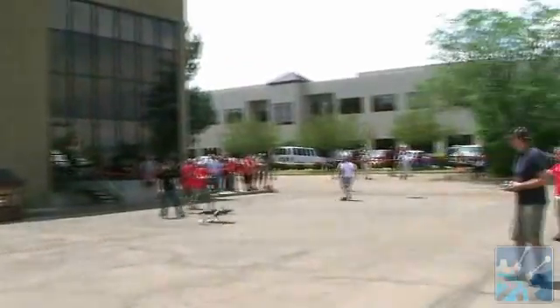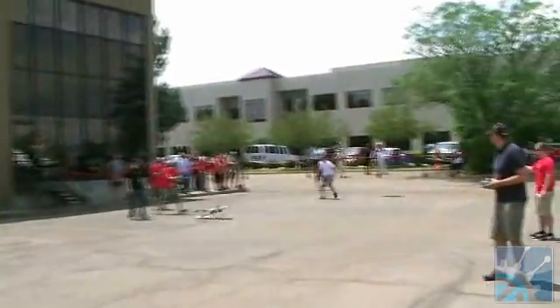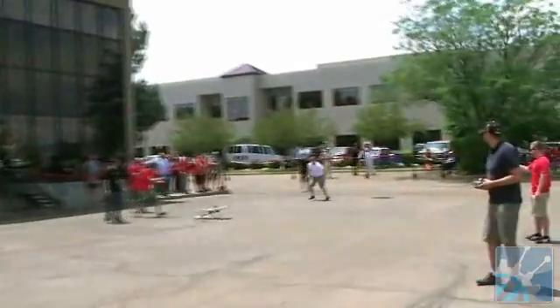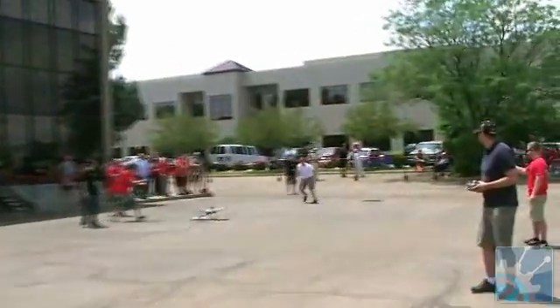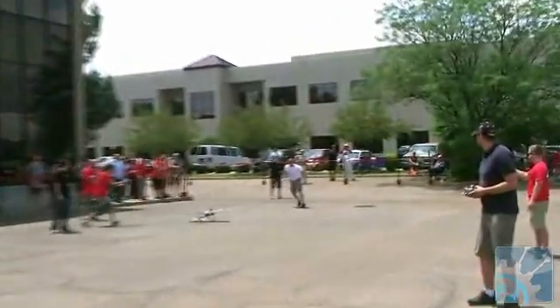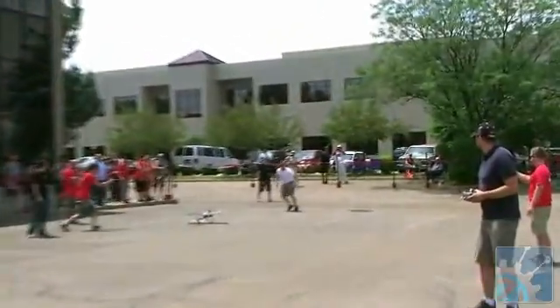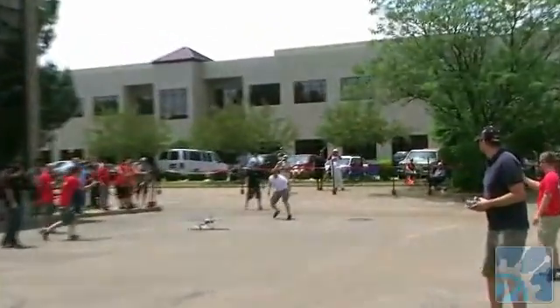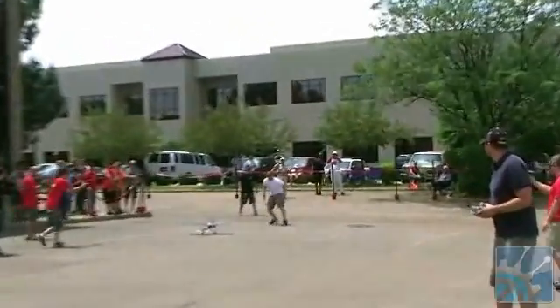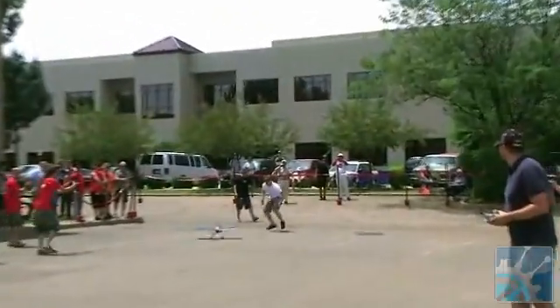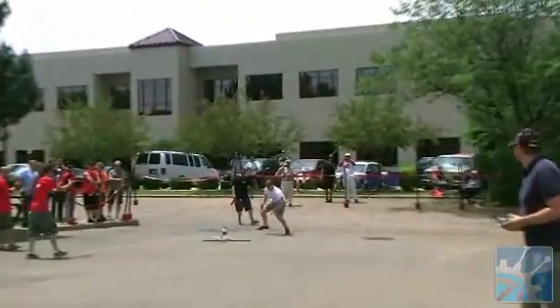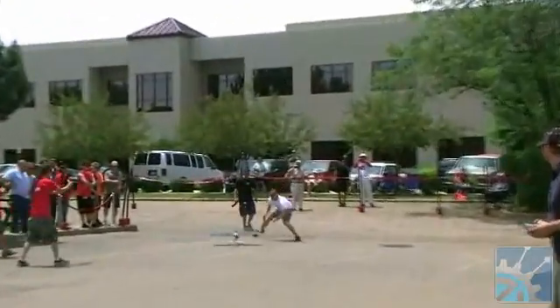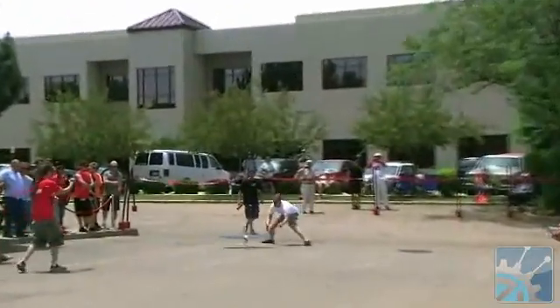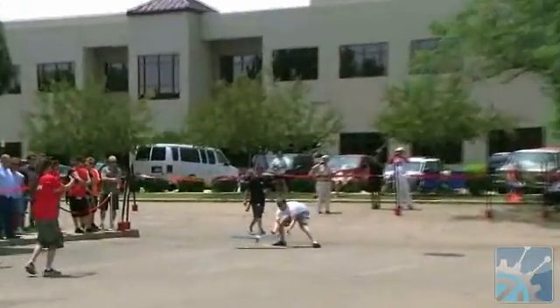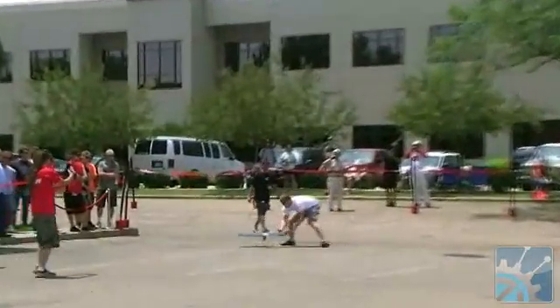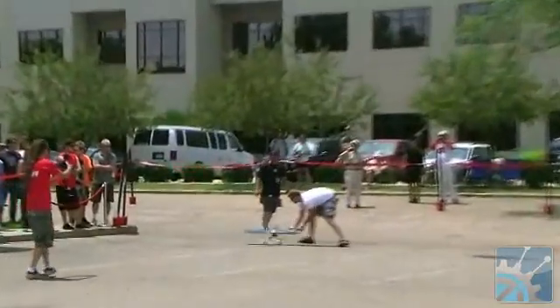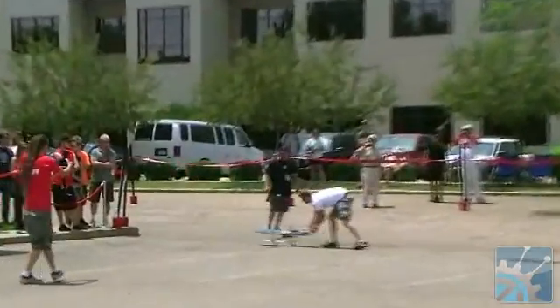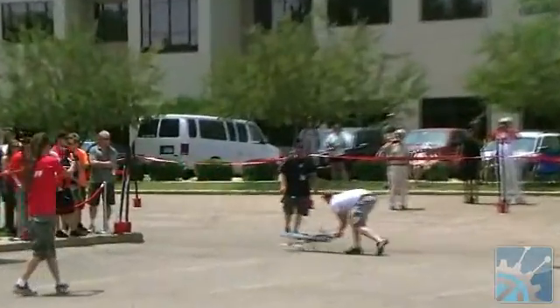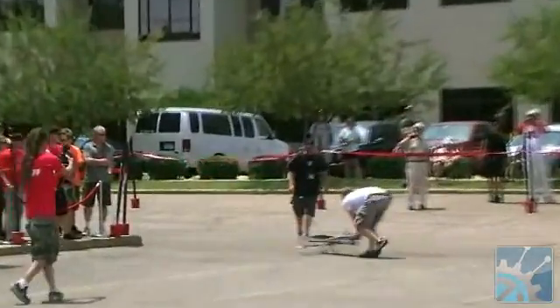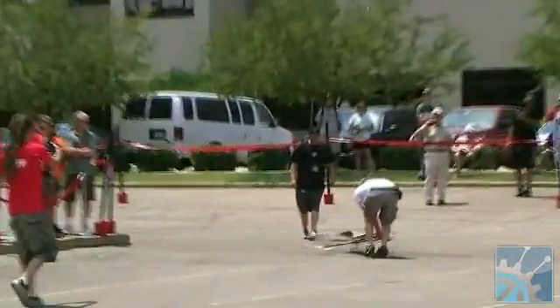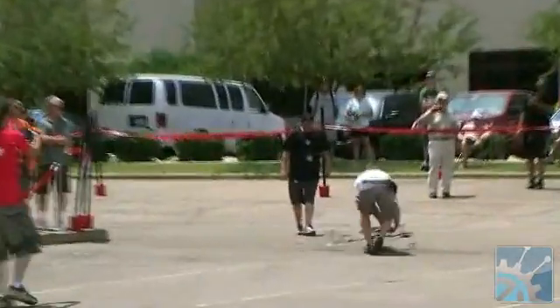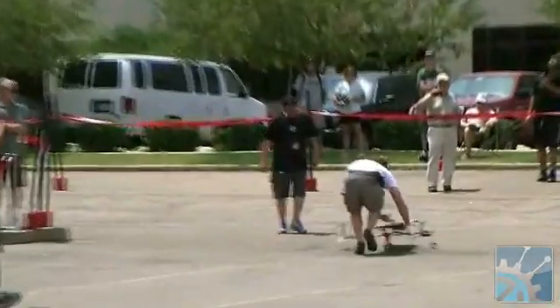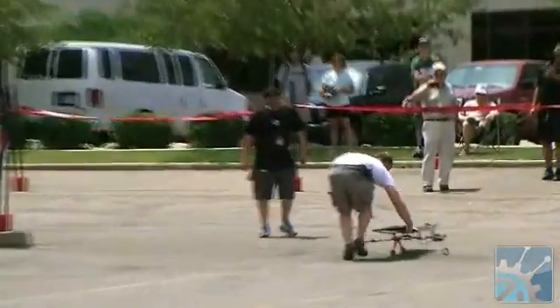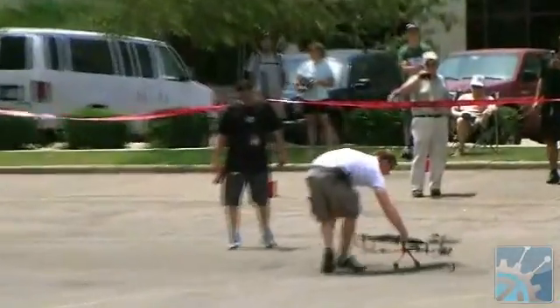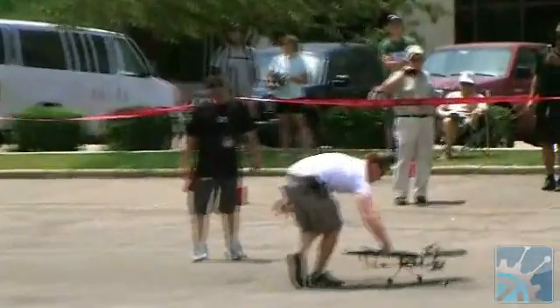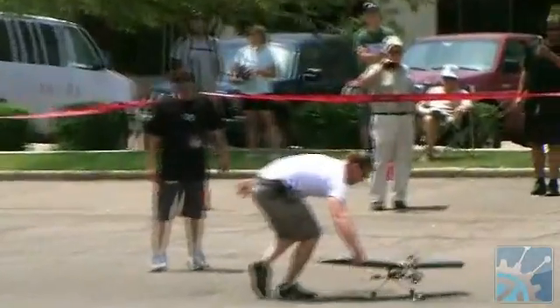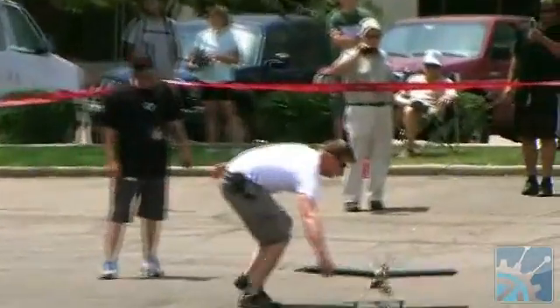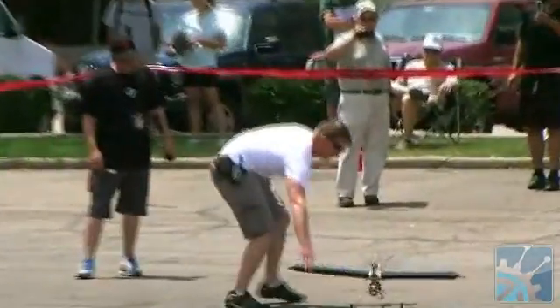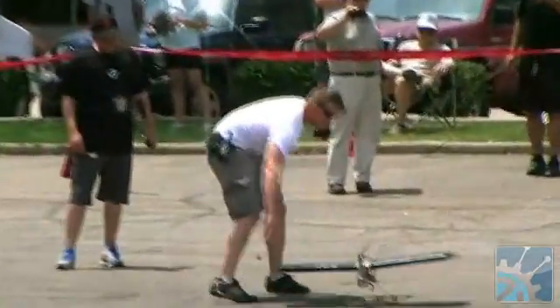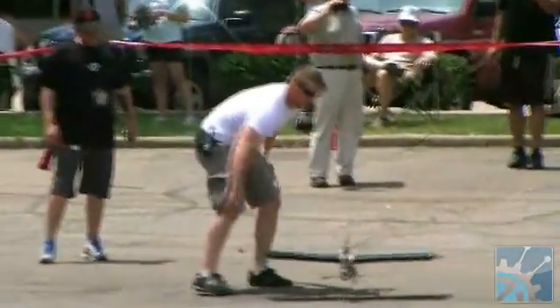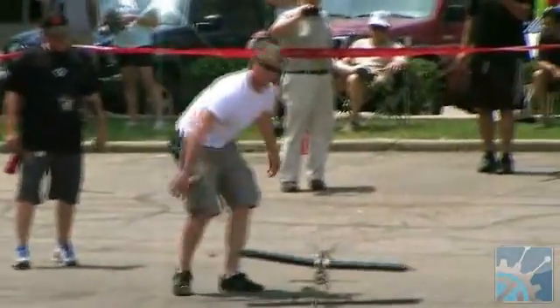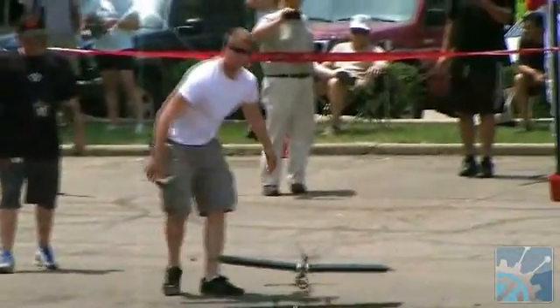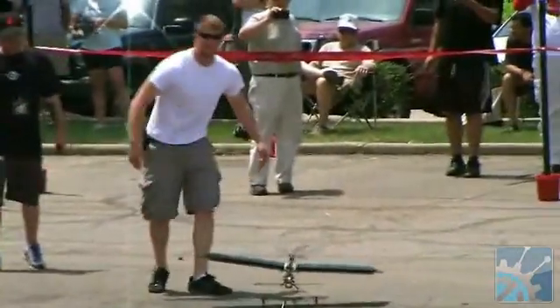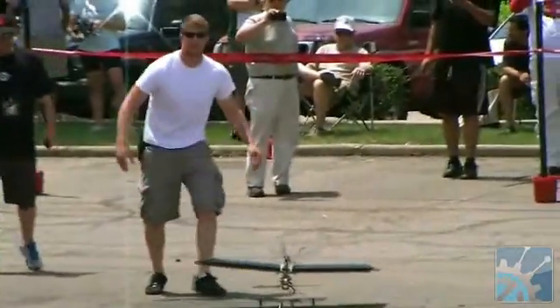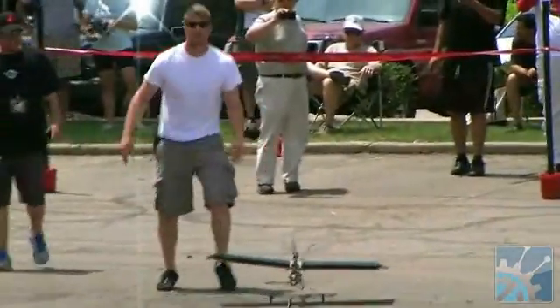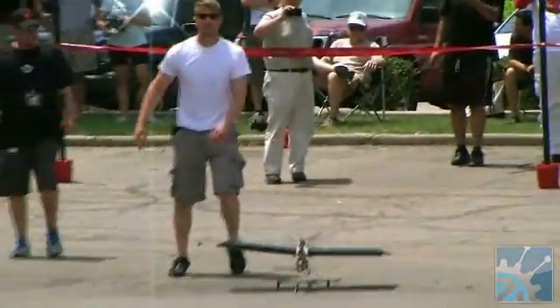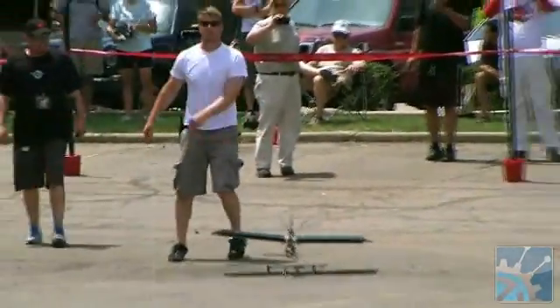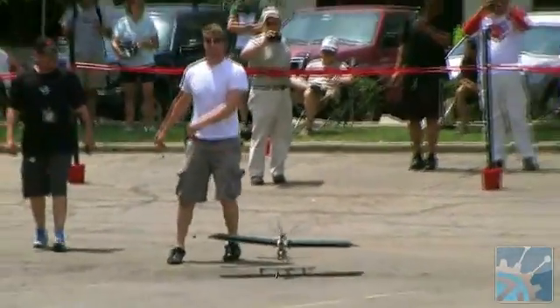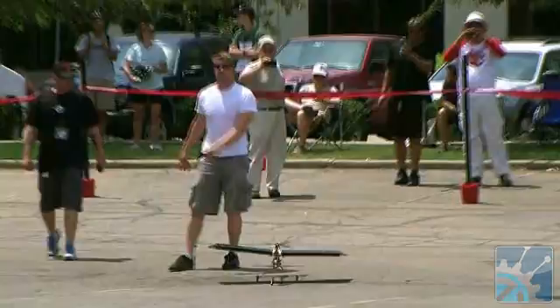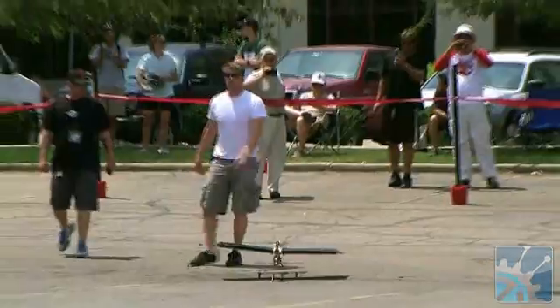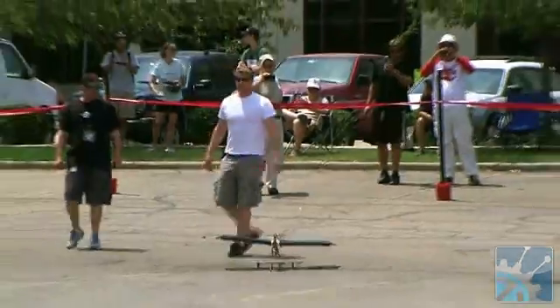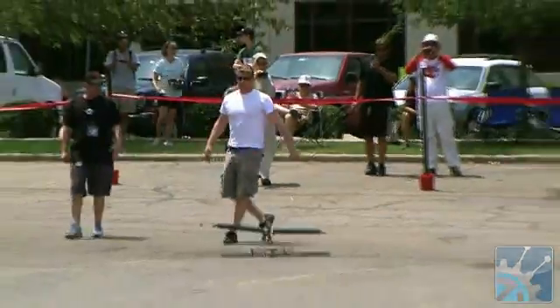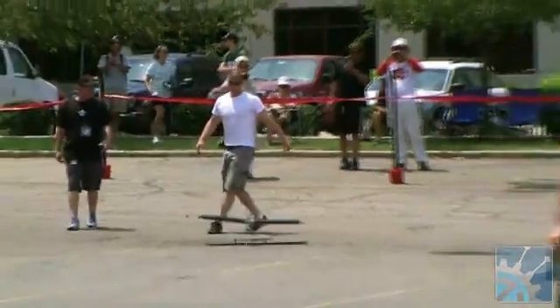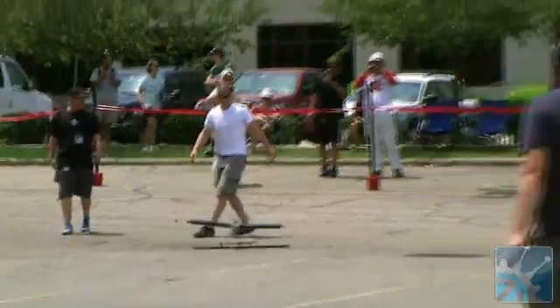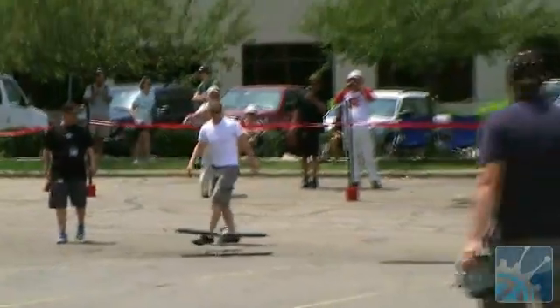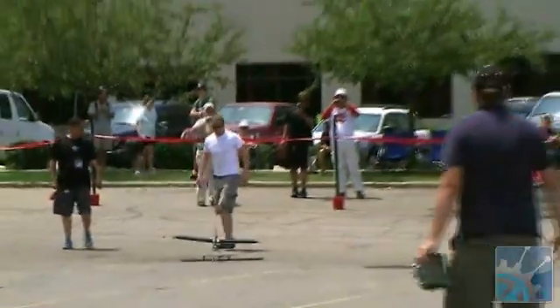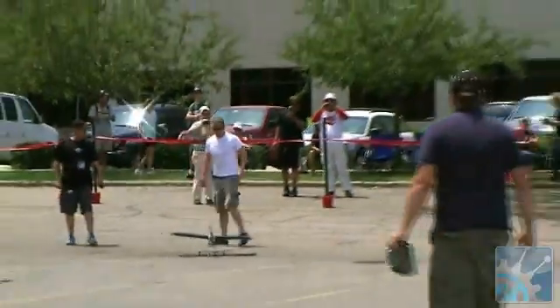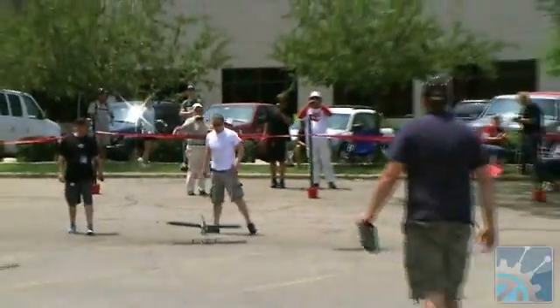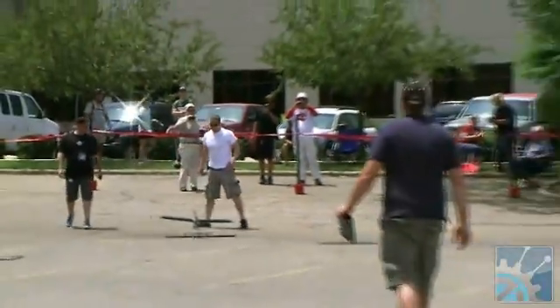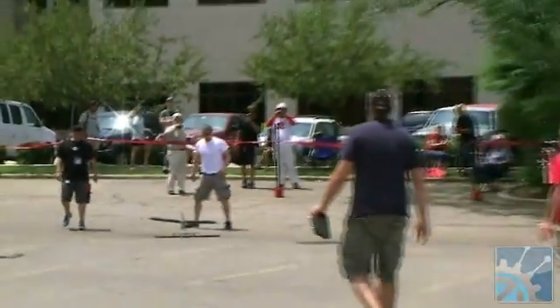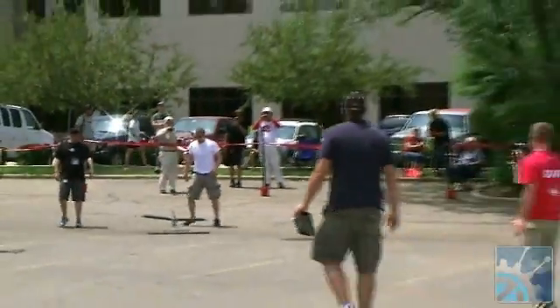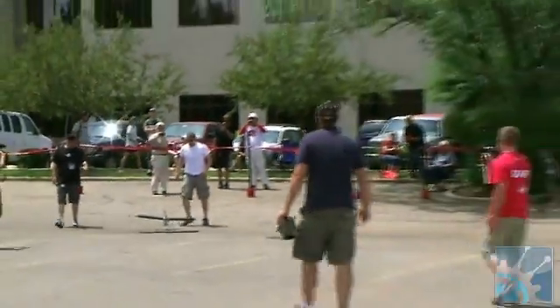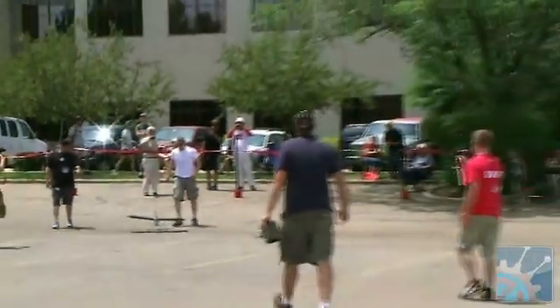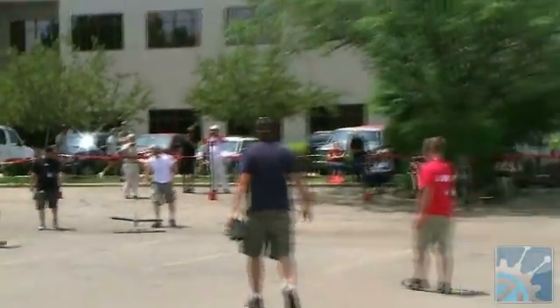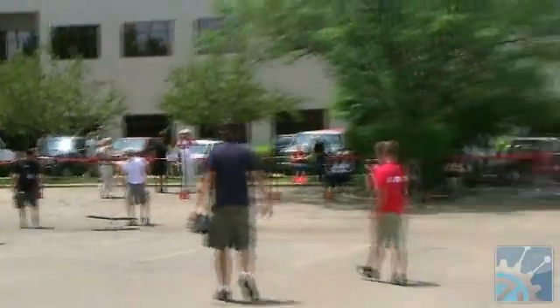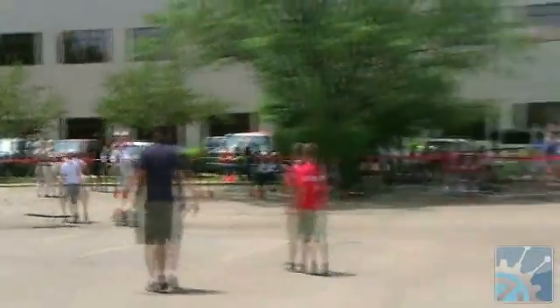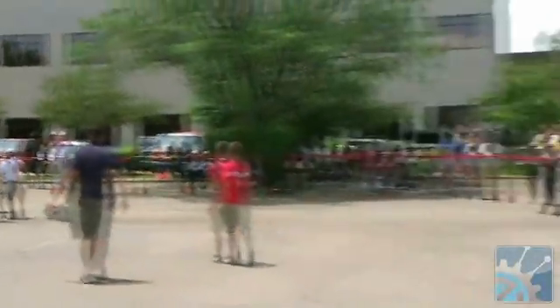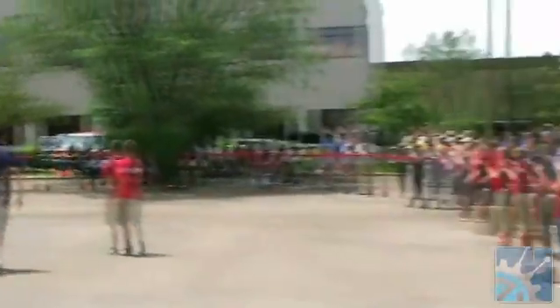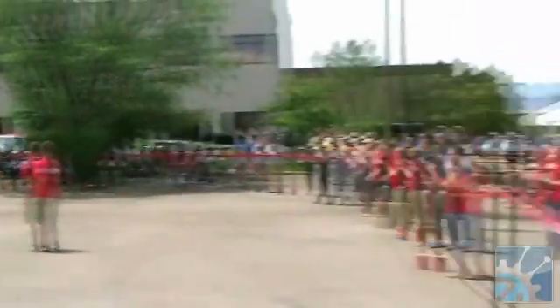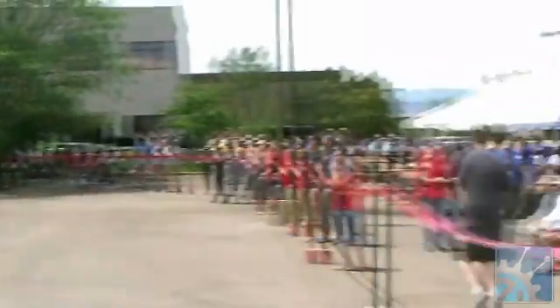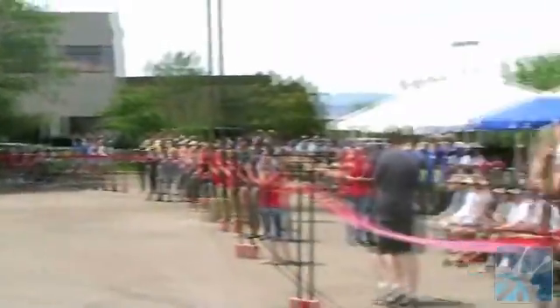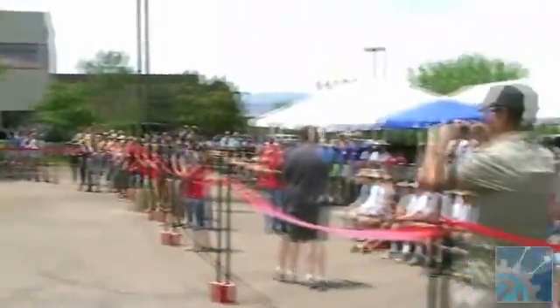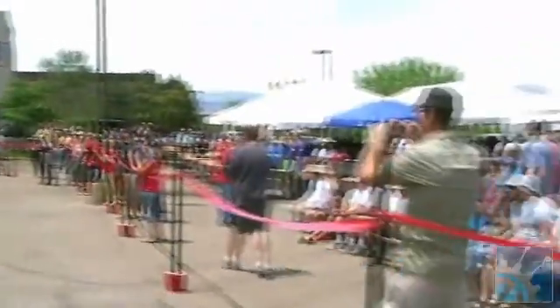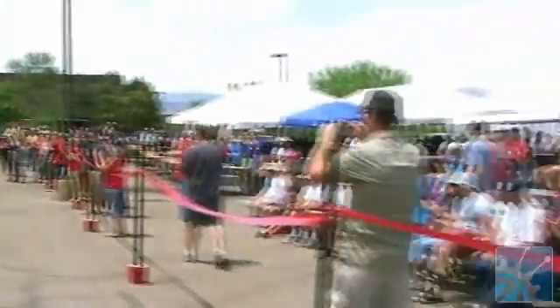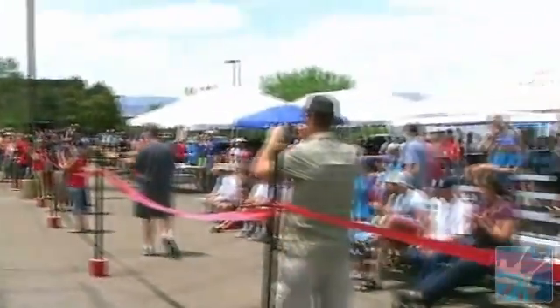Beautiful landing. Nice. Give her a round of applause. I hope to see these guys try it again in the third round.